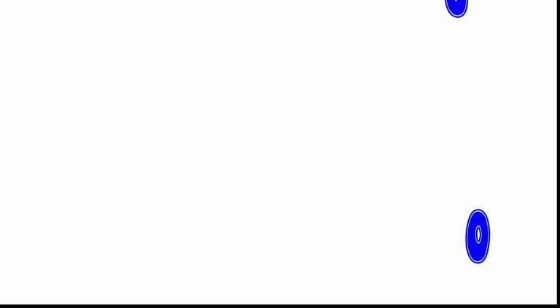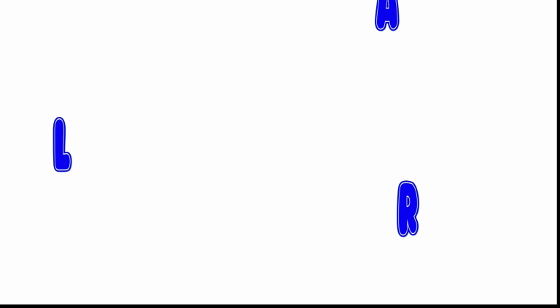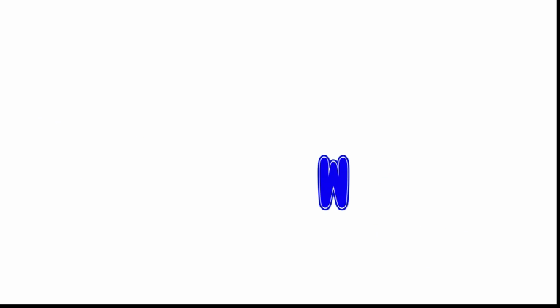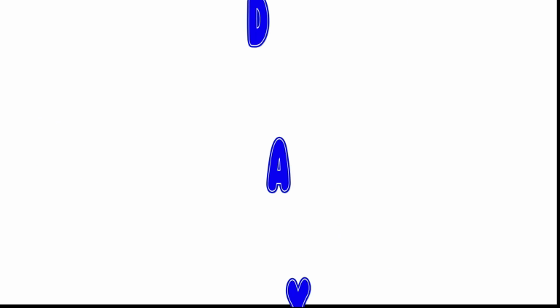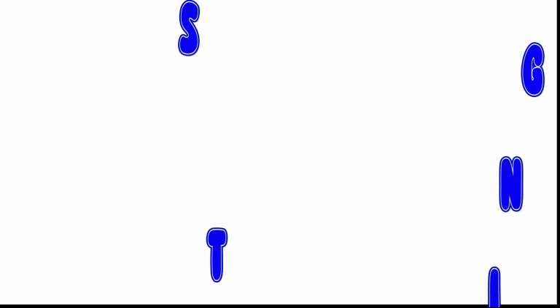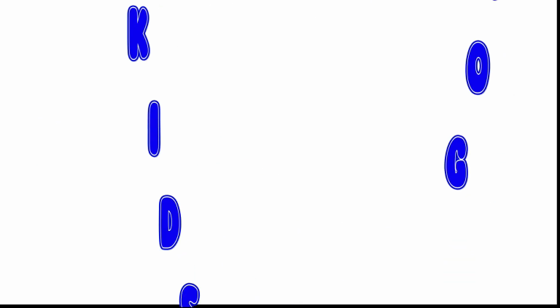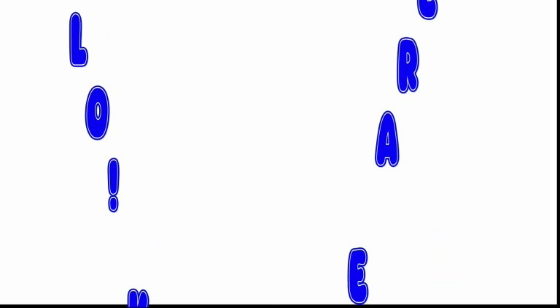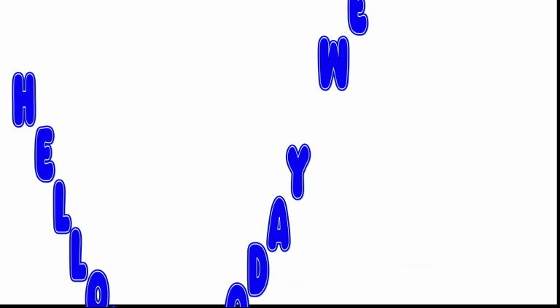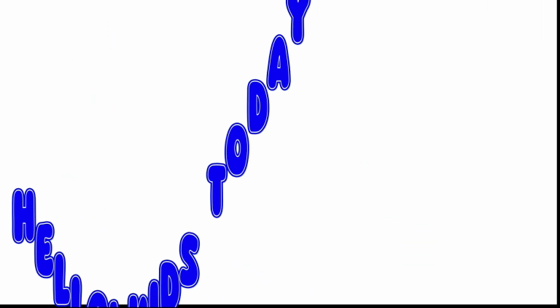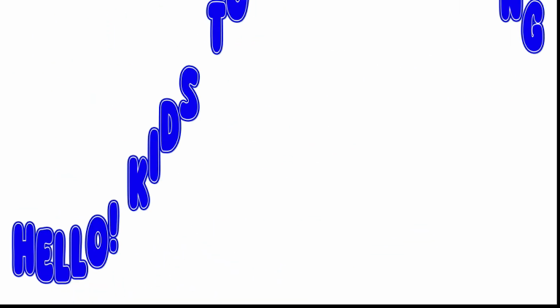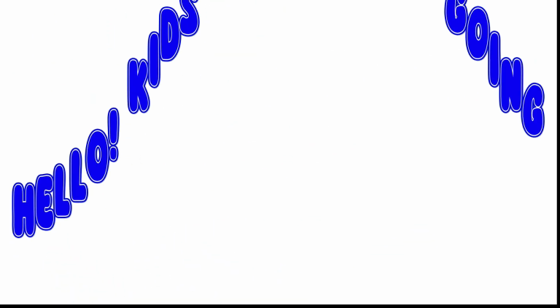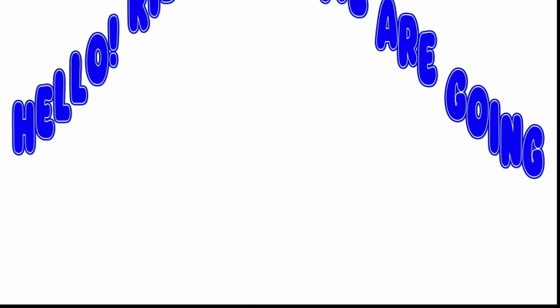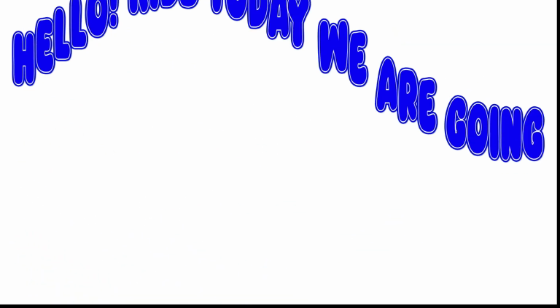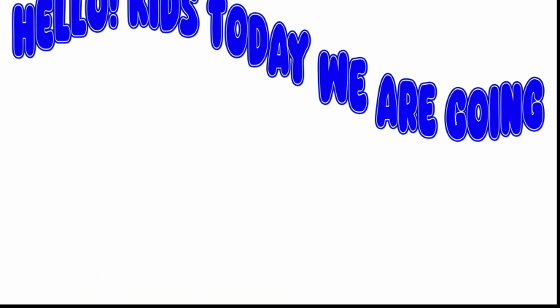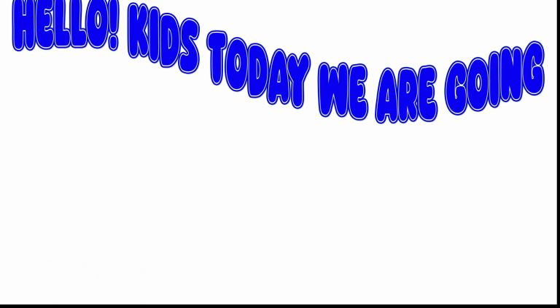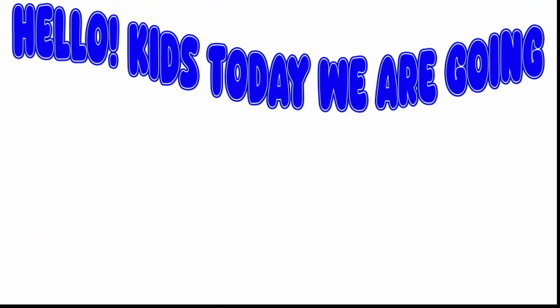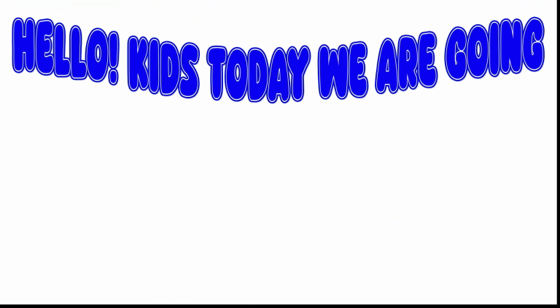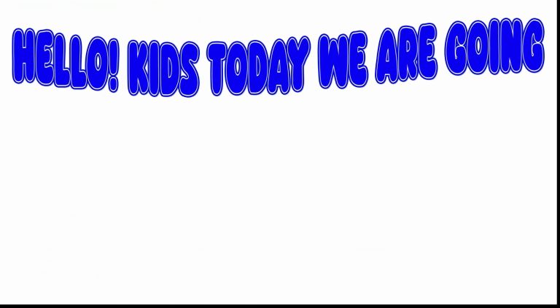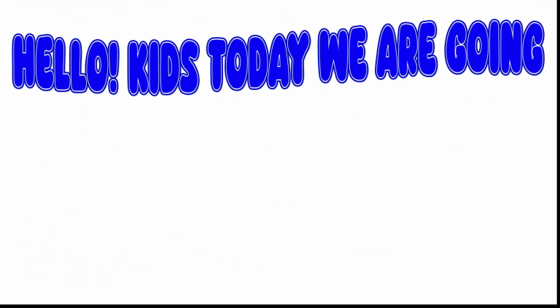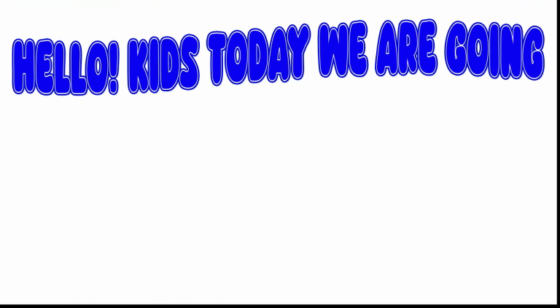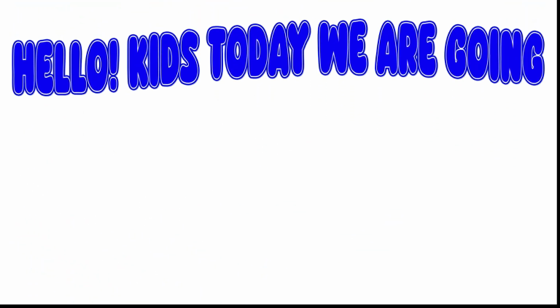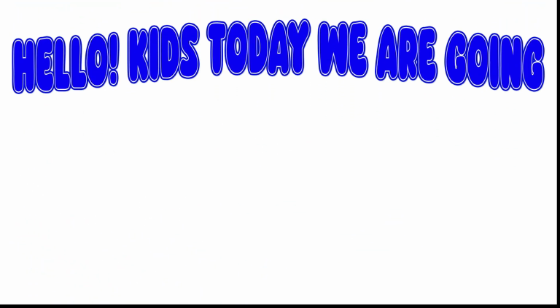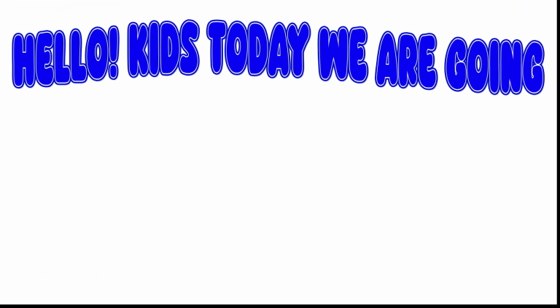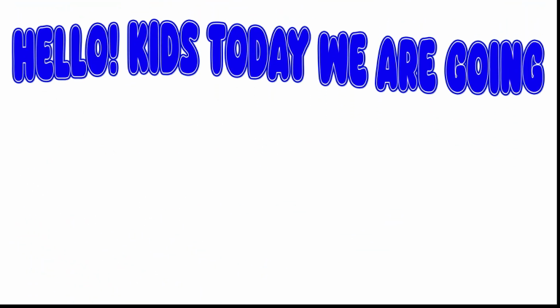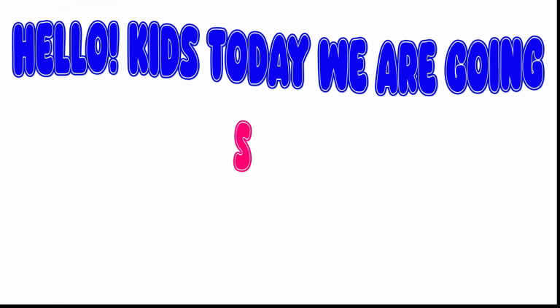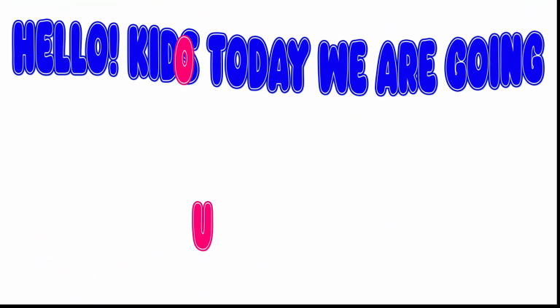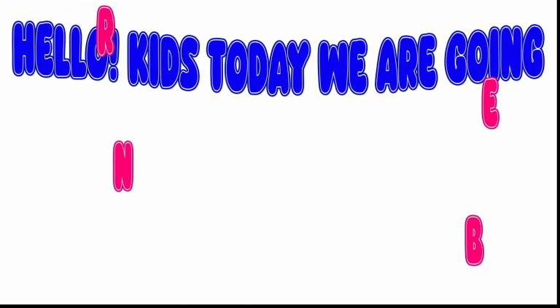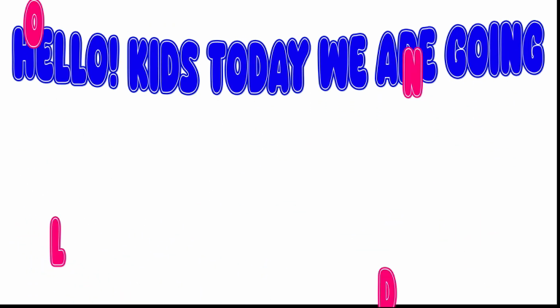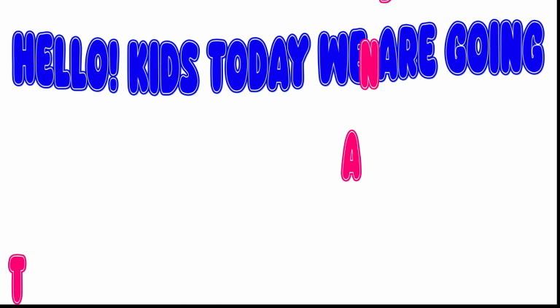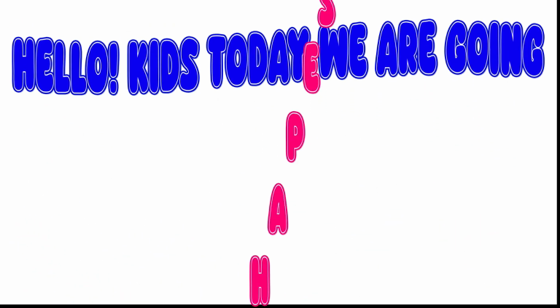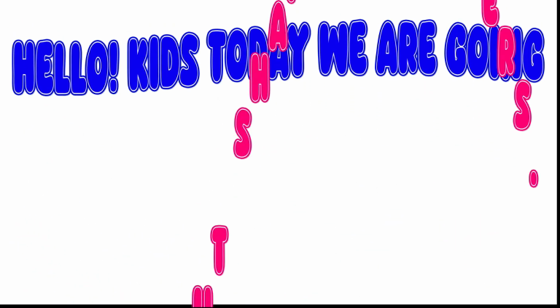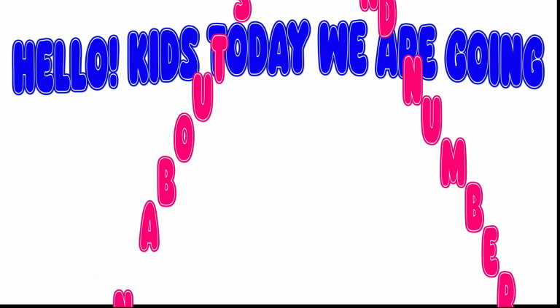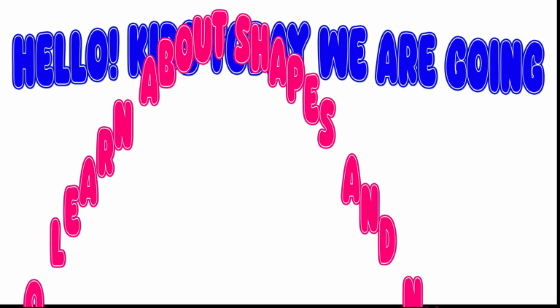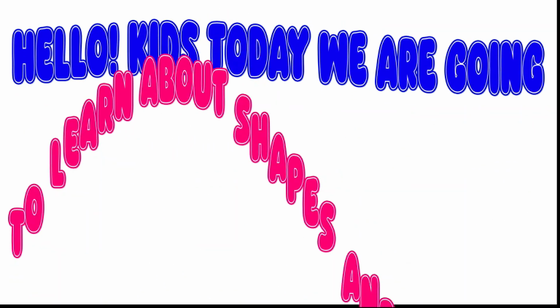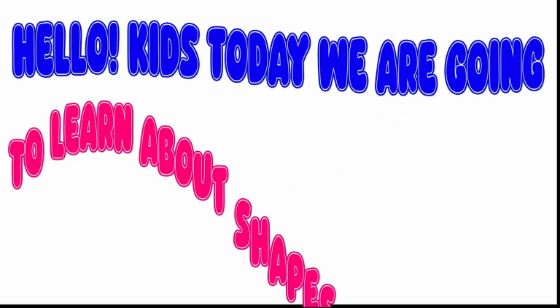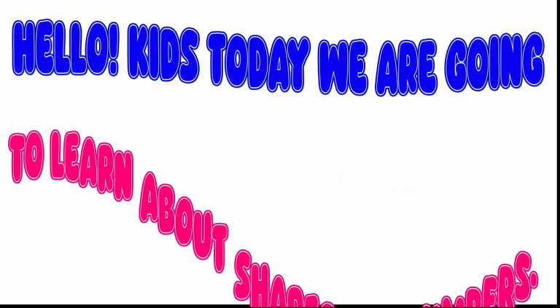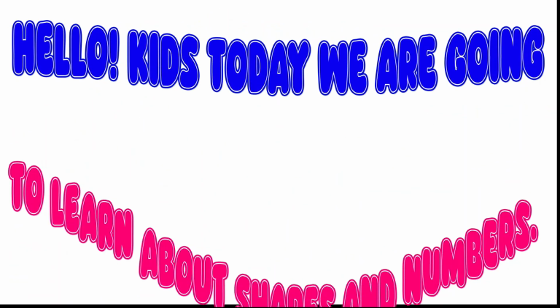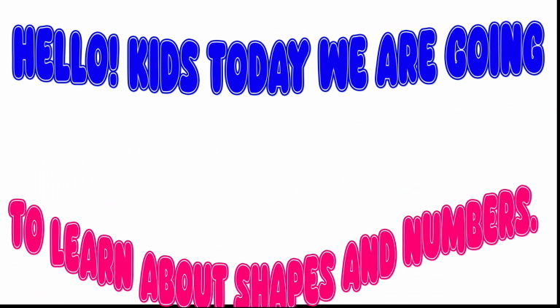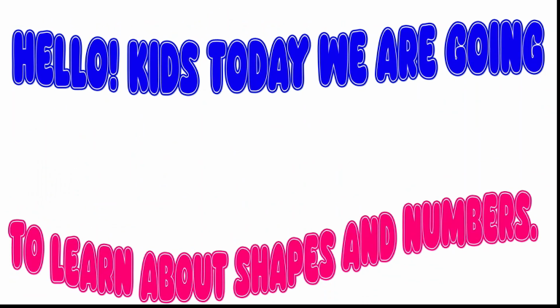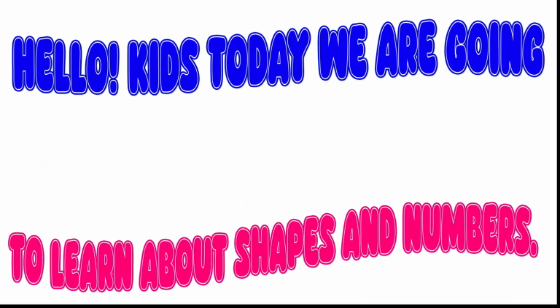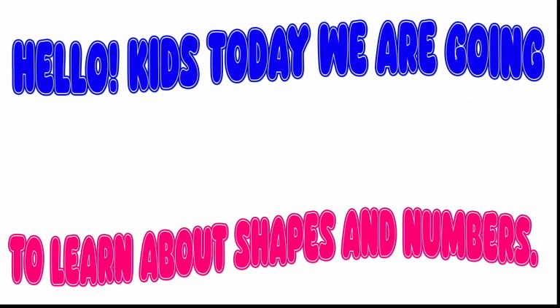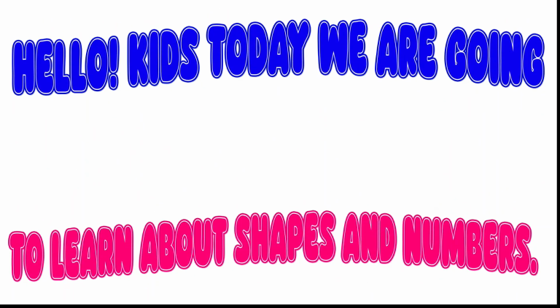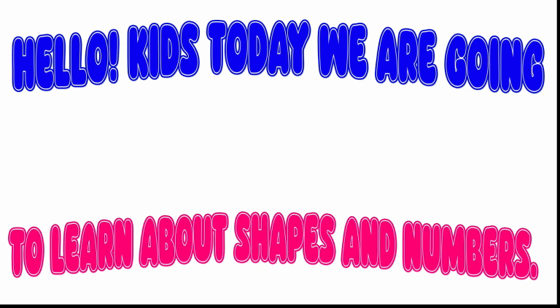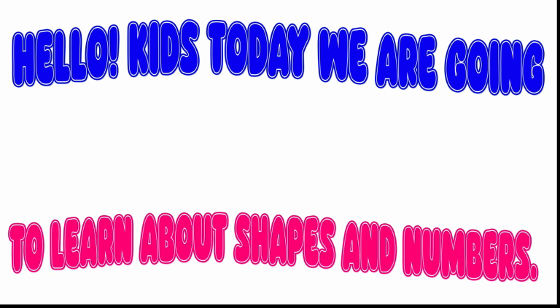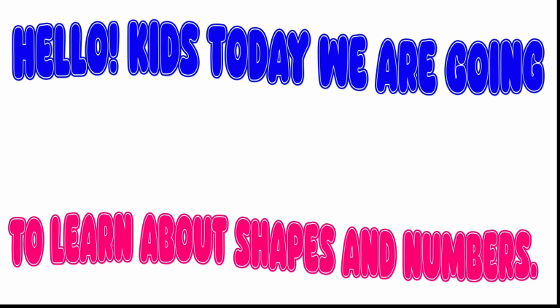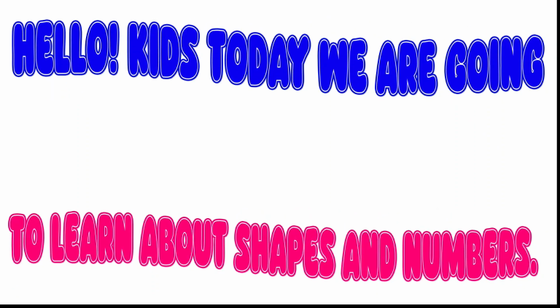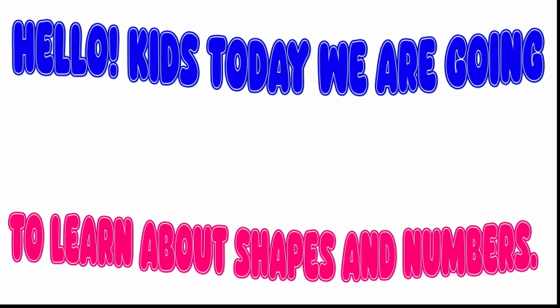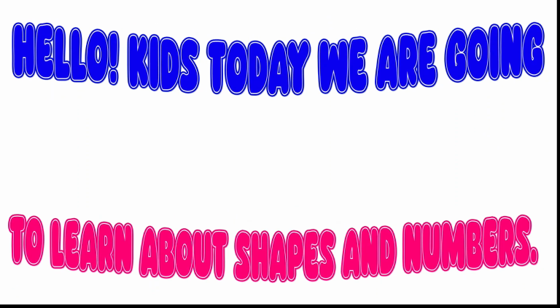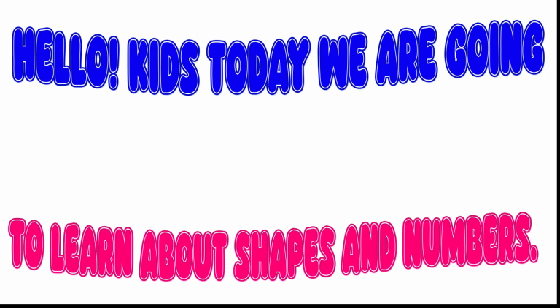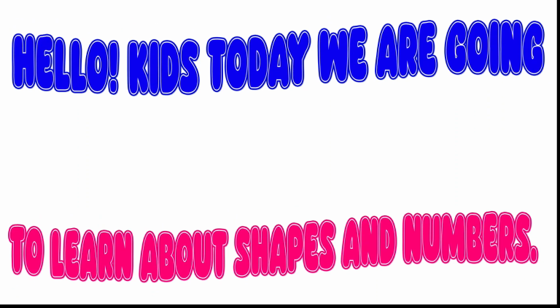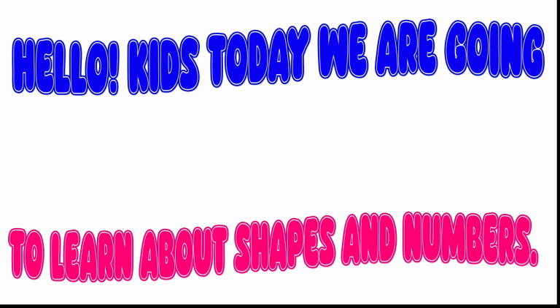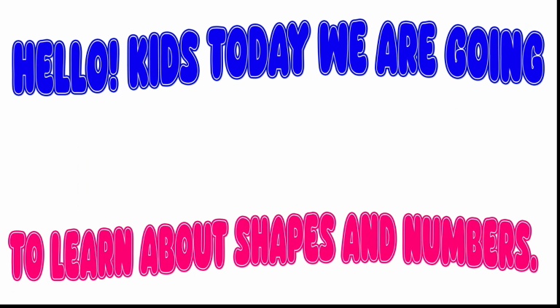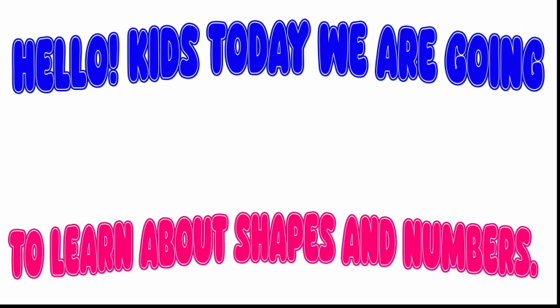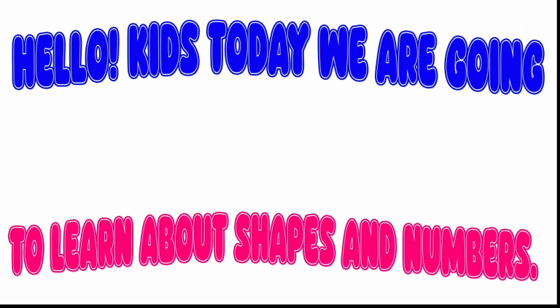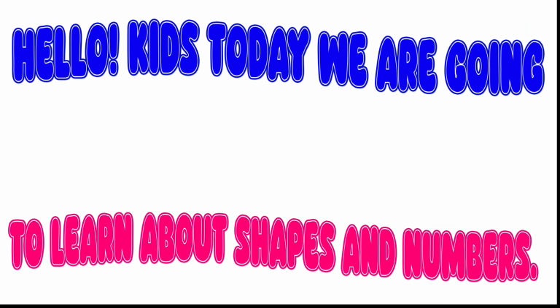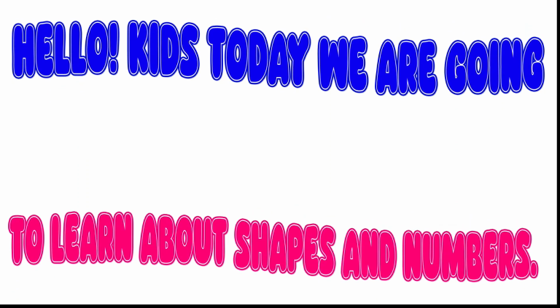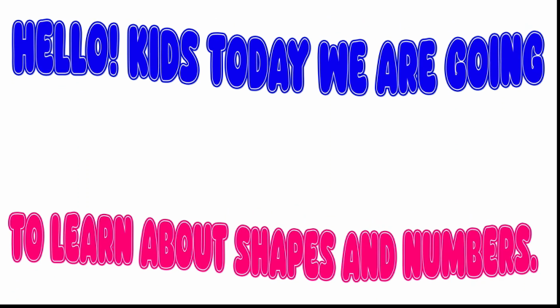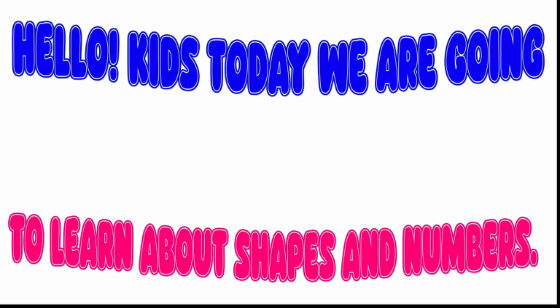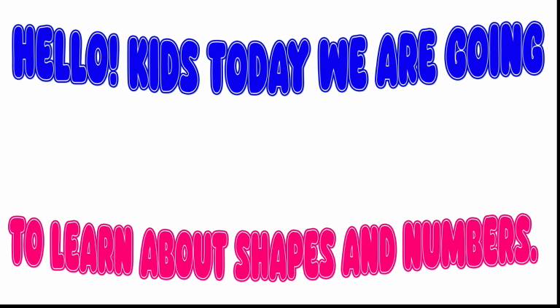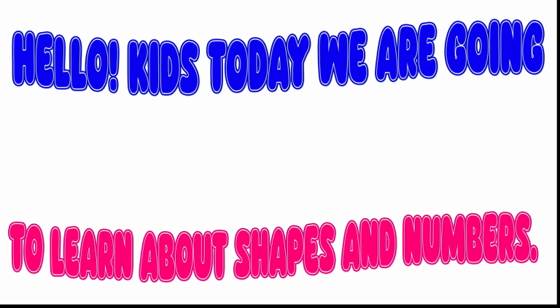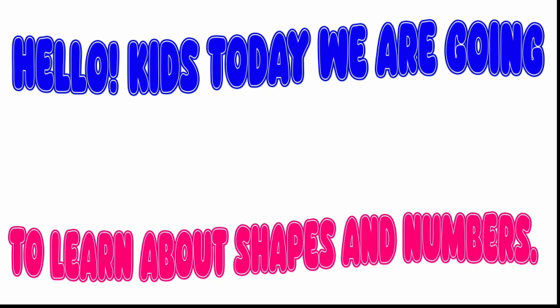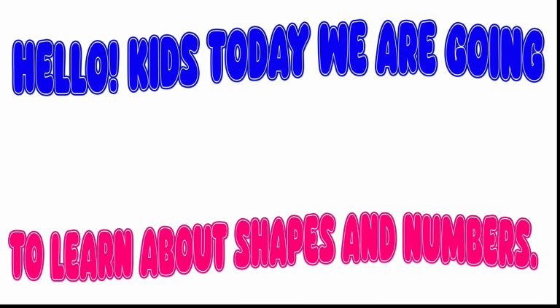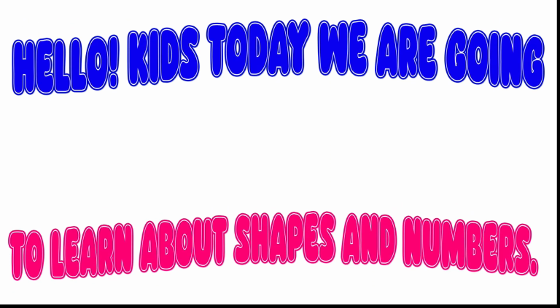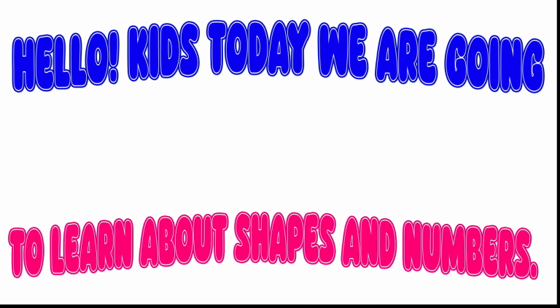Hello kids, today we are going to learn about shapes and numbers.